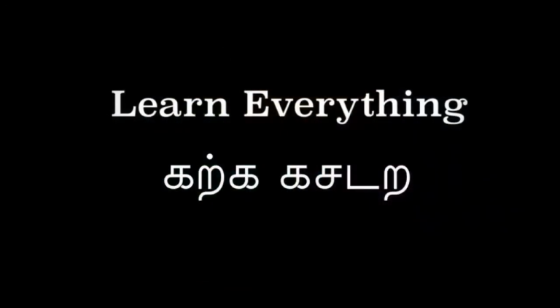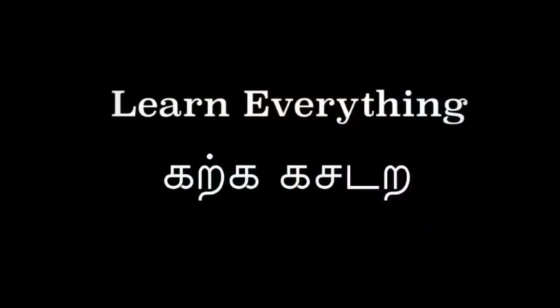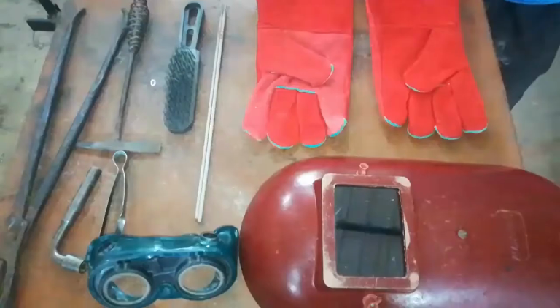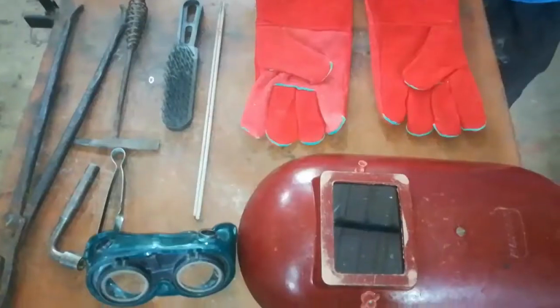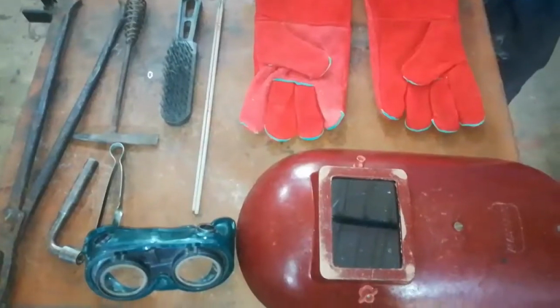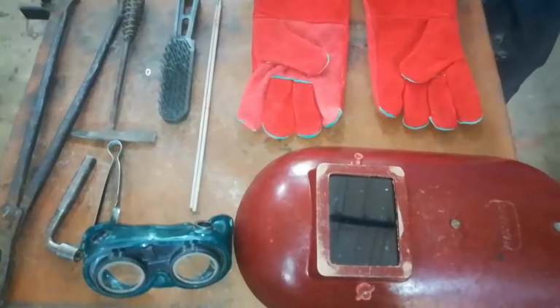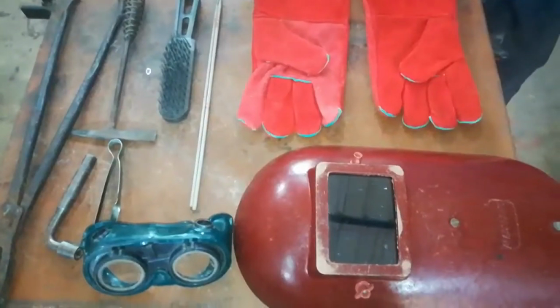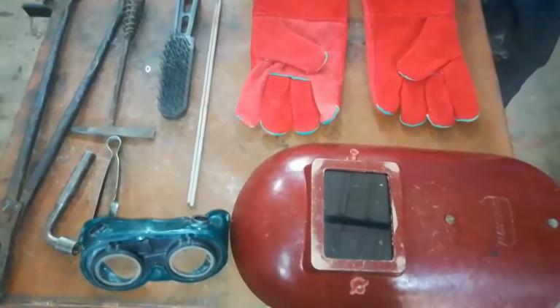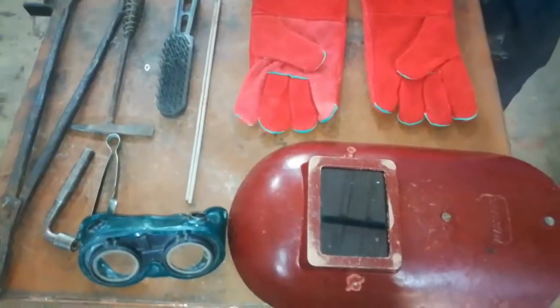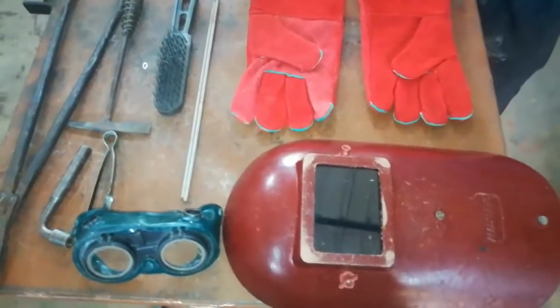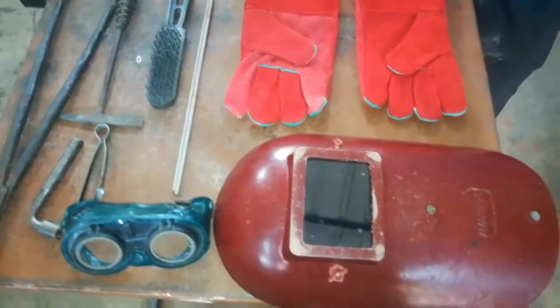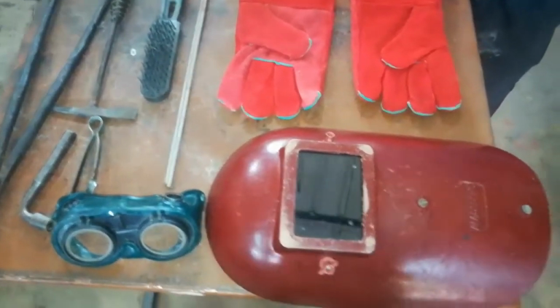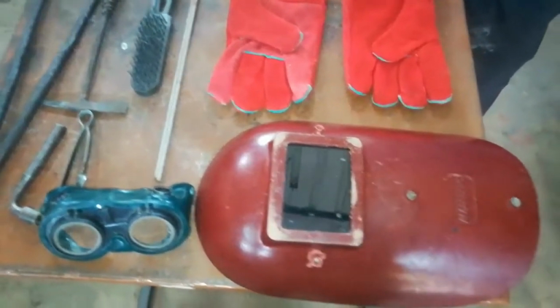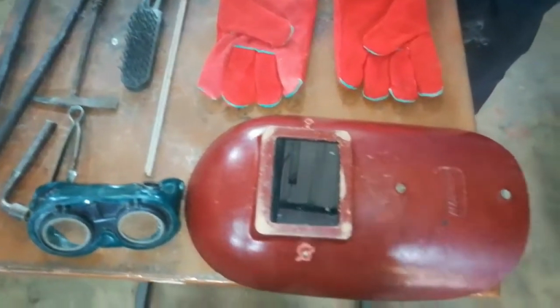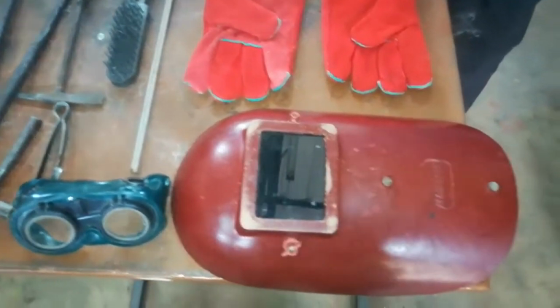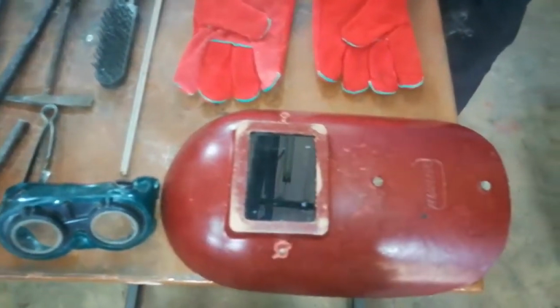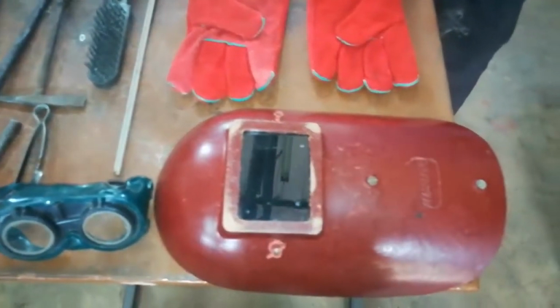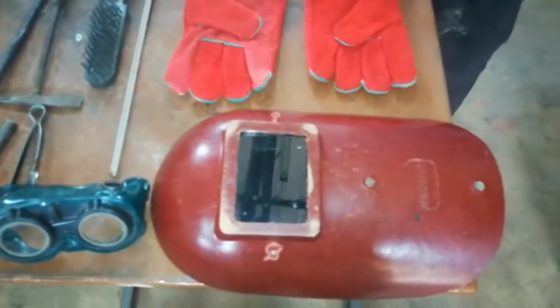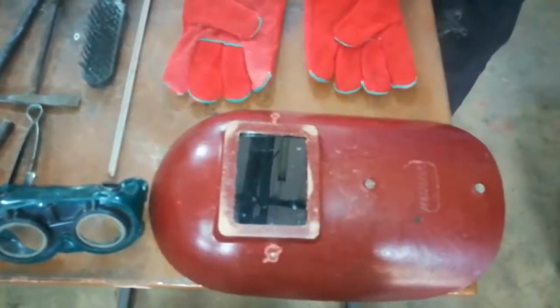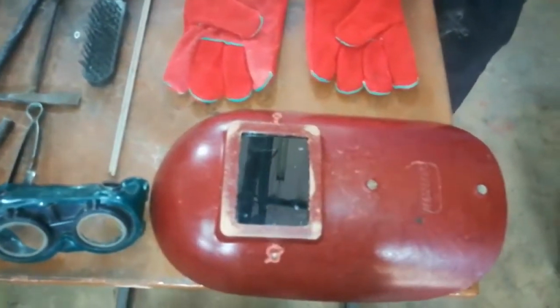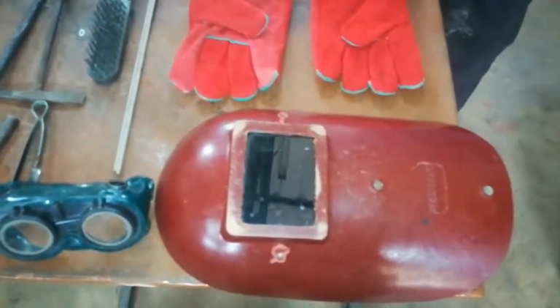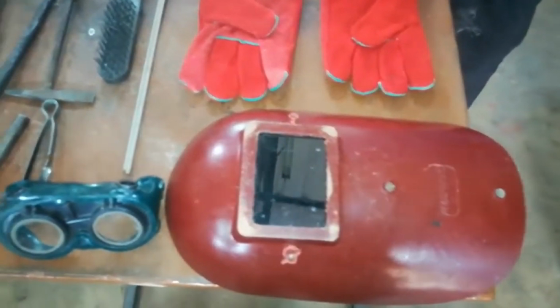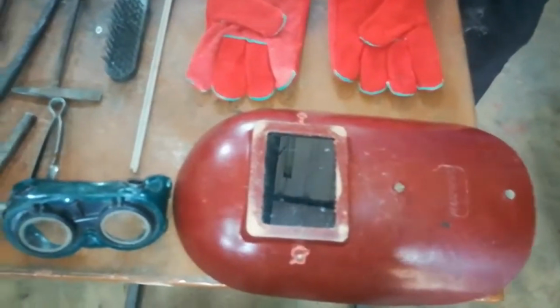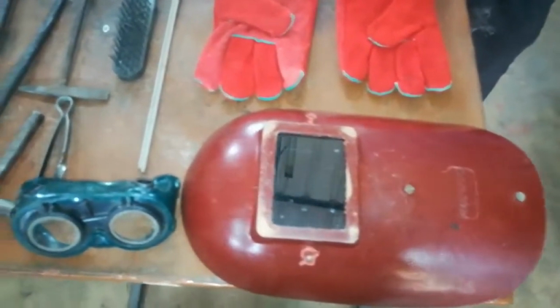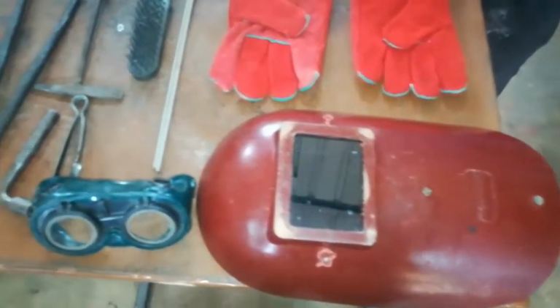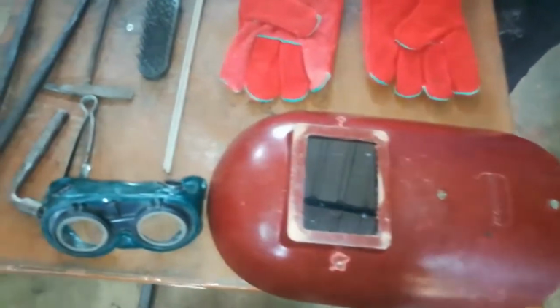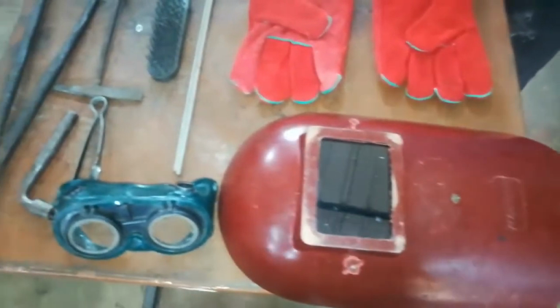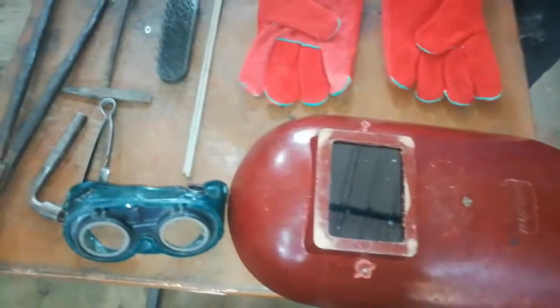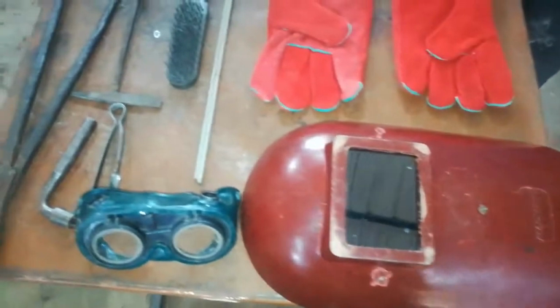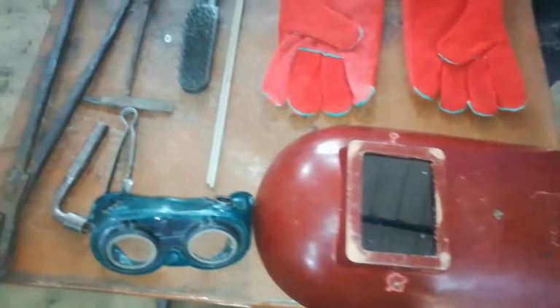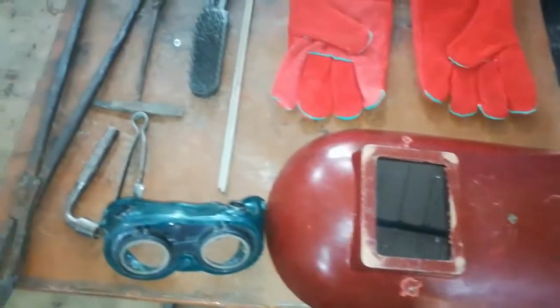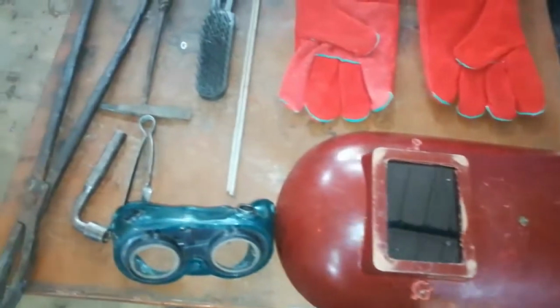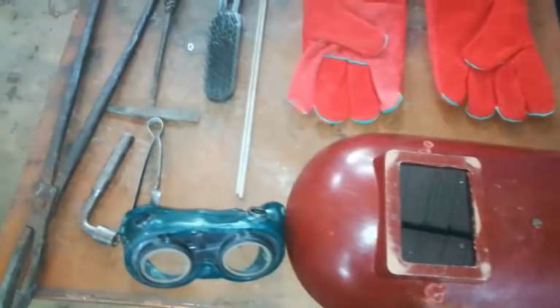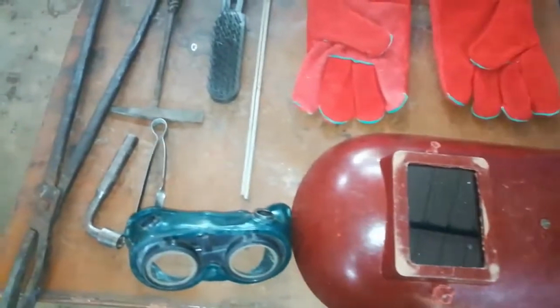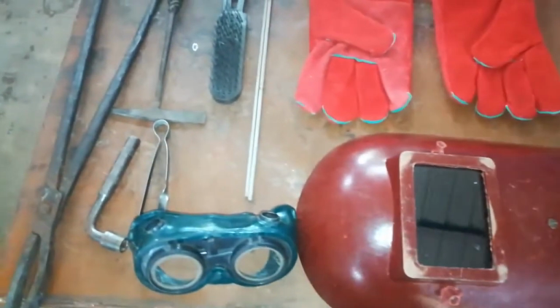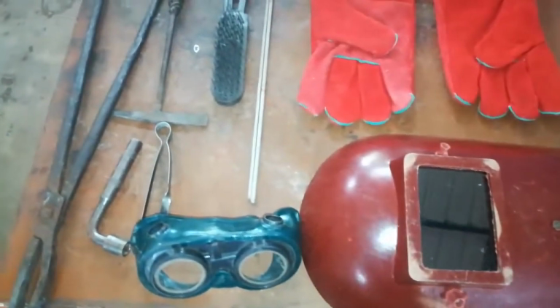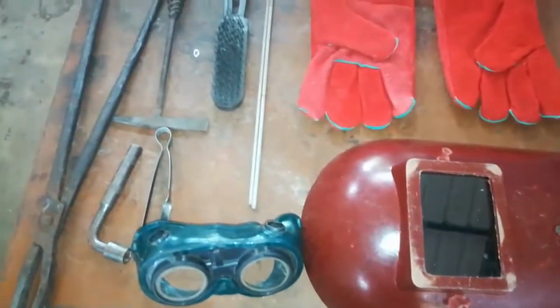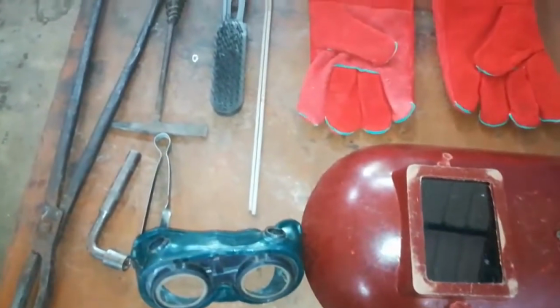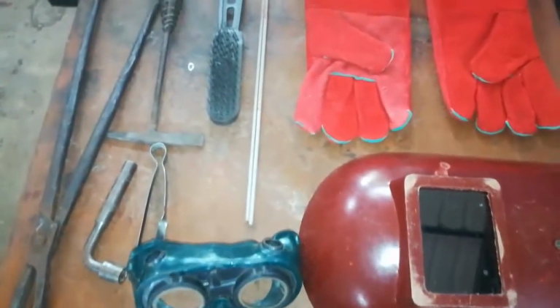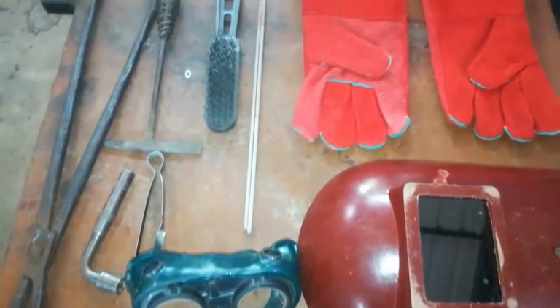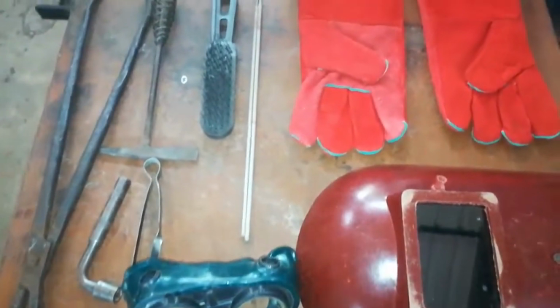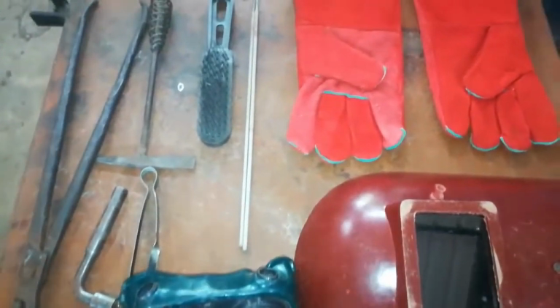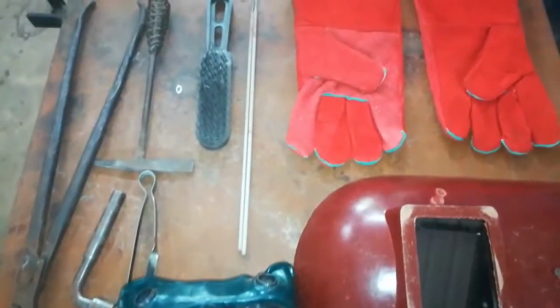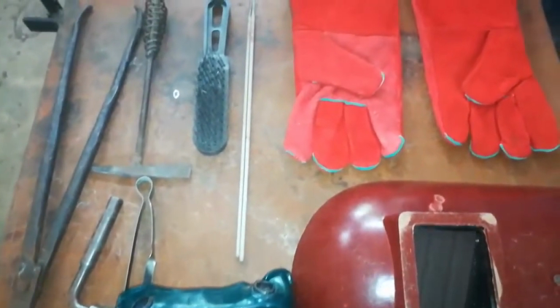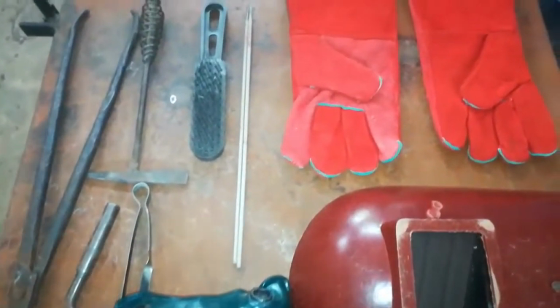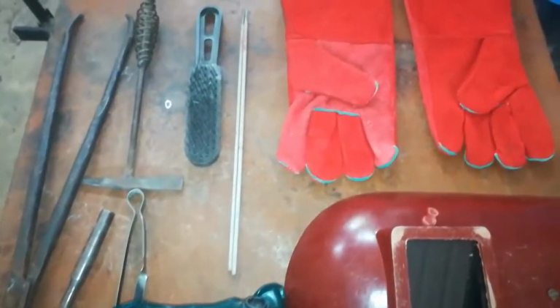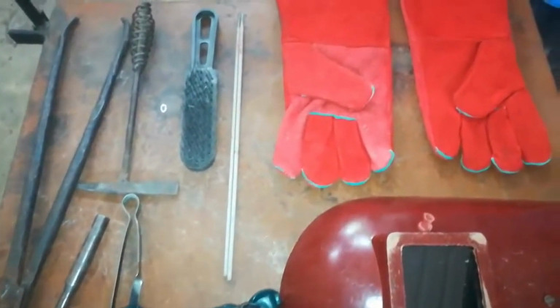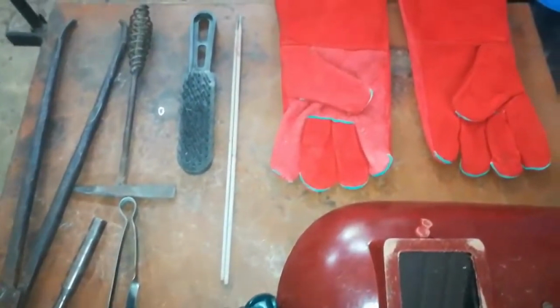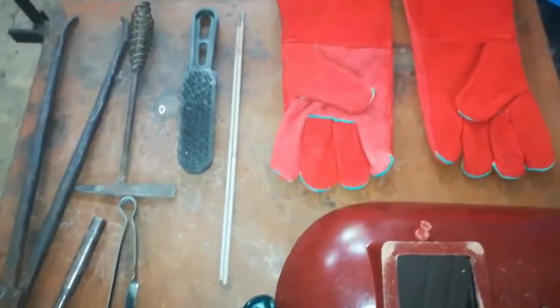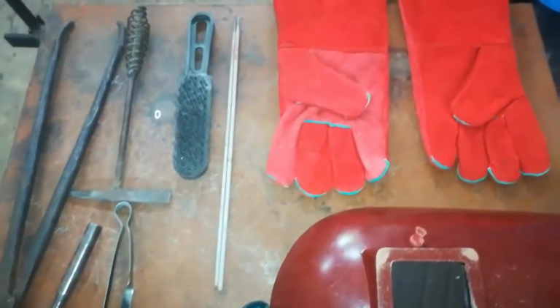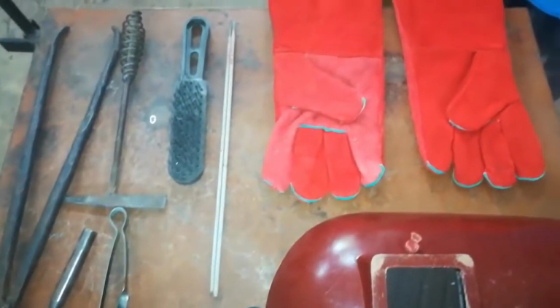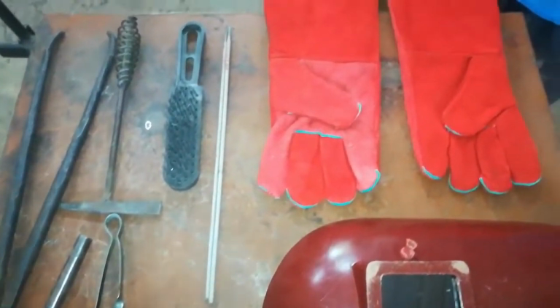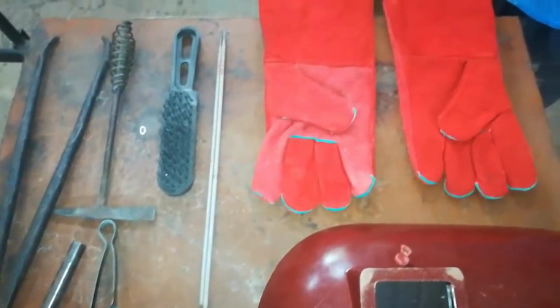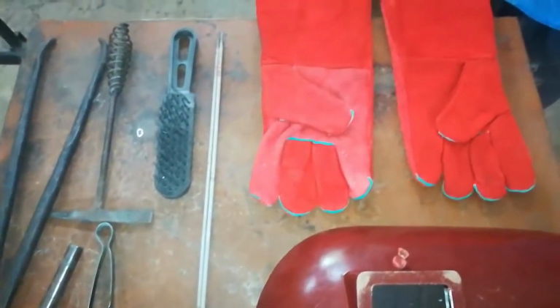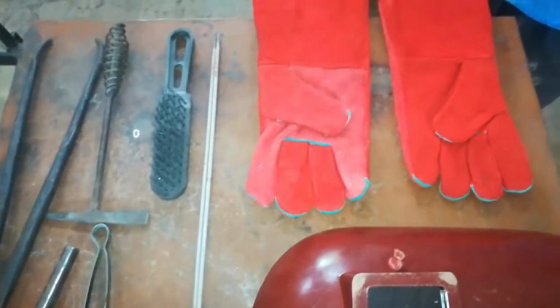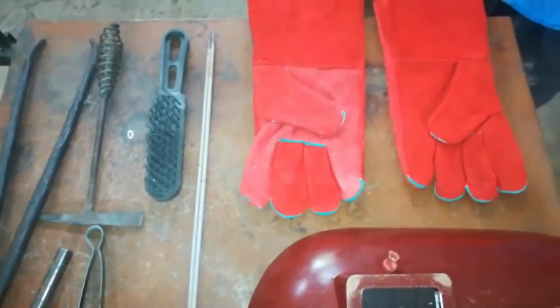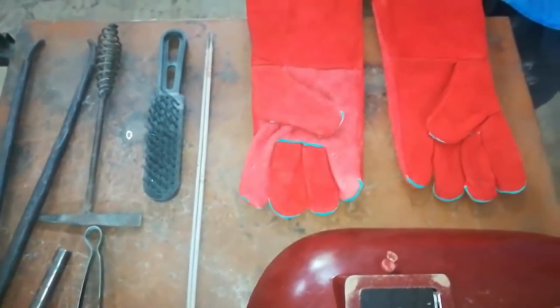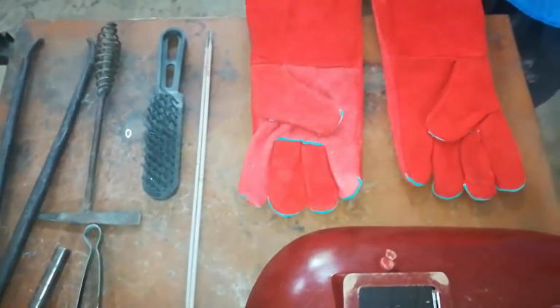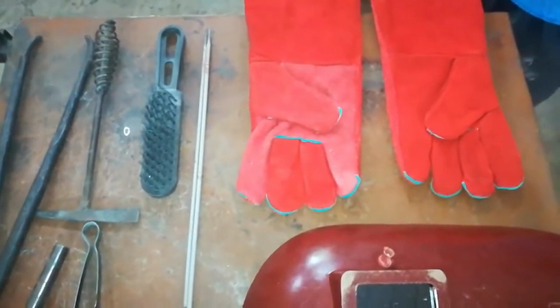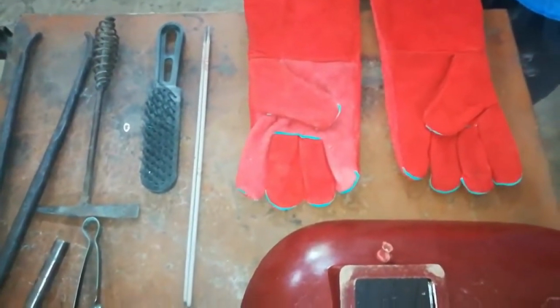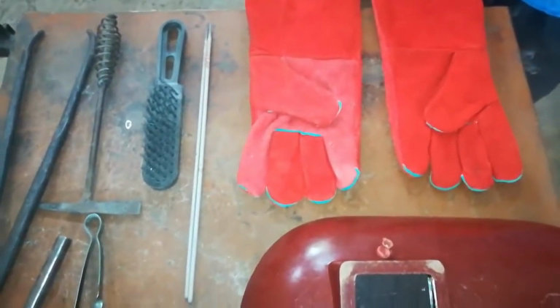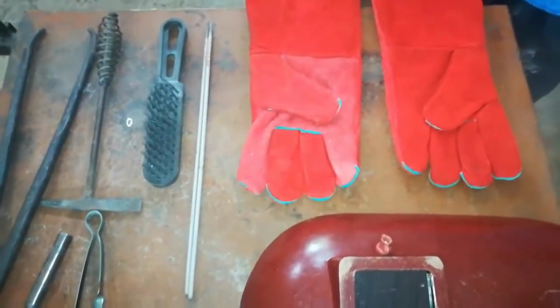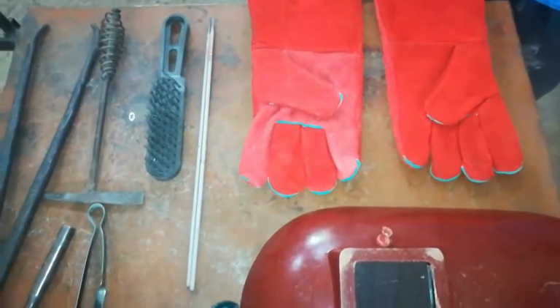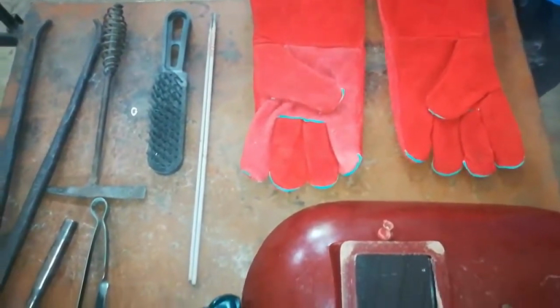Hello all, welcome to the channel Learn Everything. In this video we are going to see about some common tools which are used in welding.